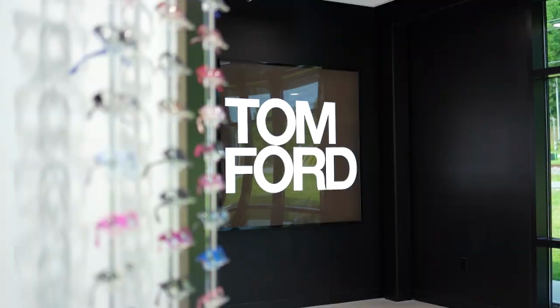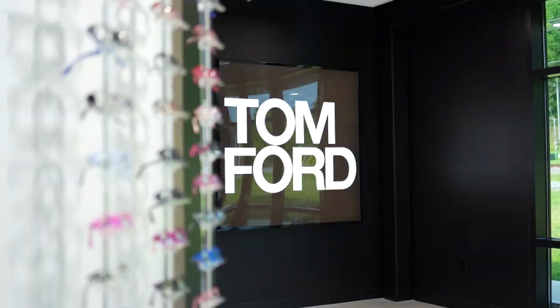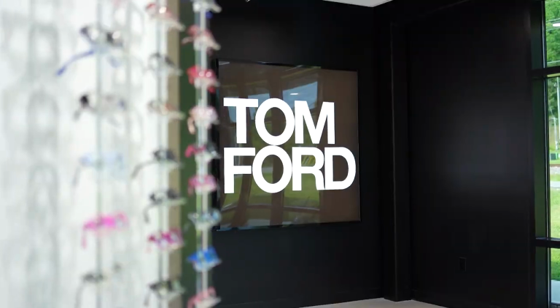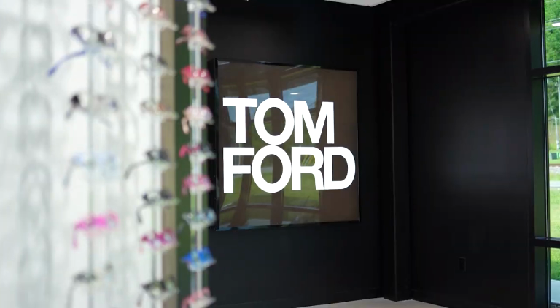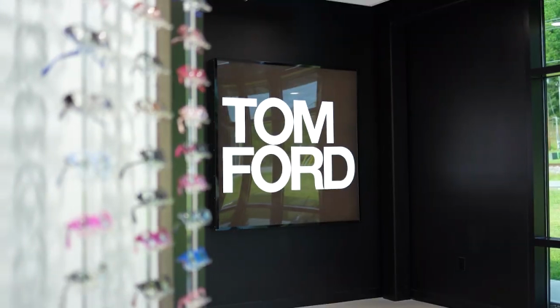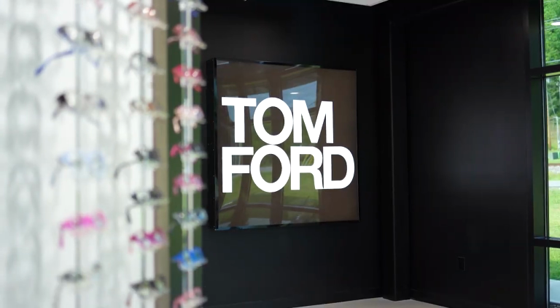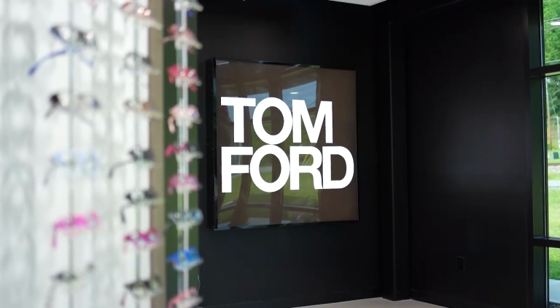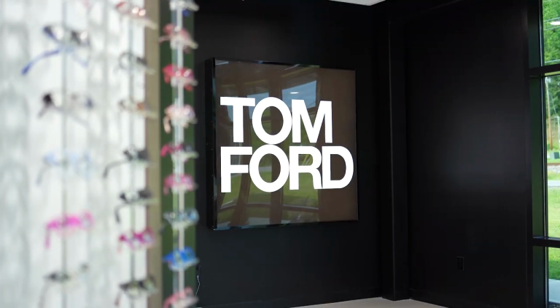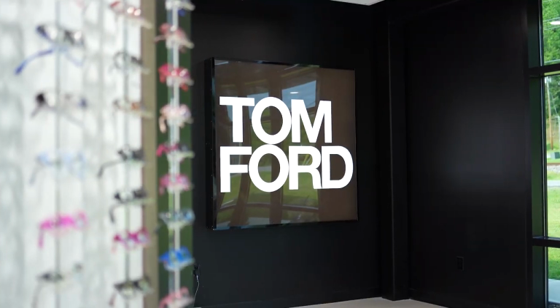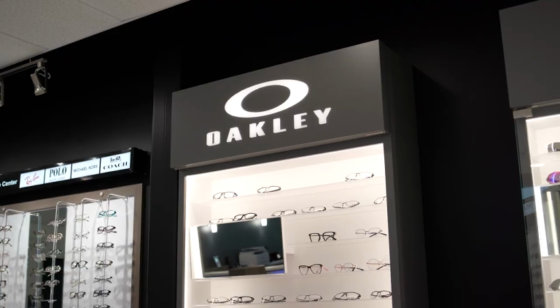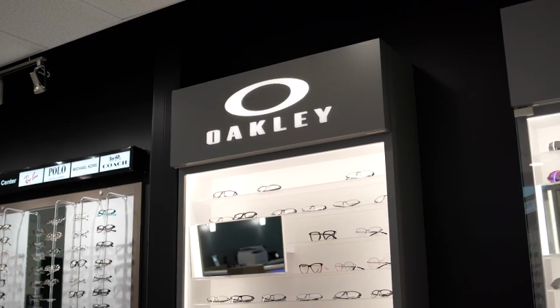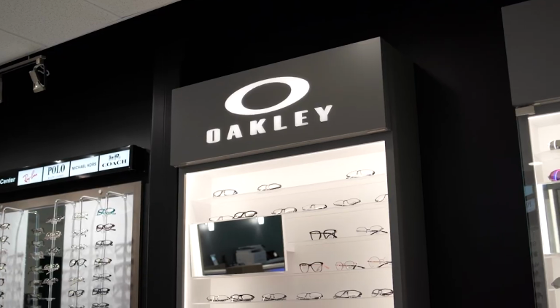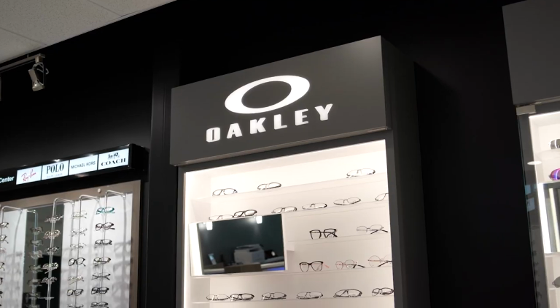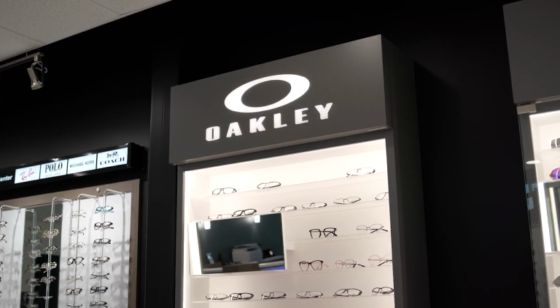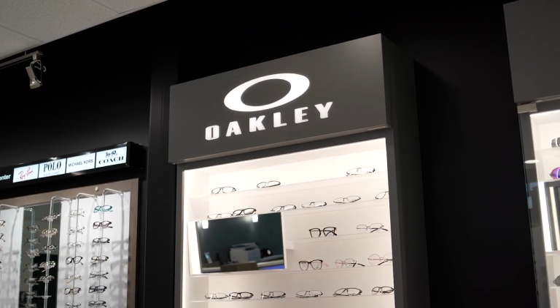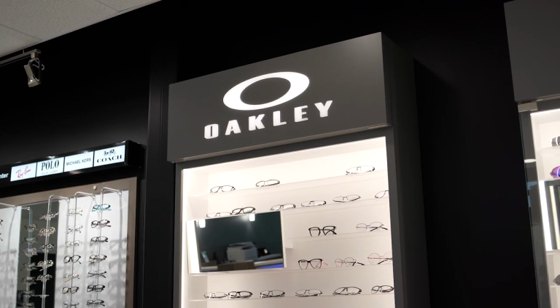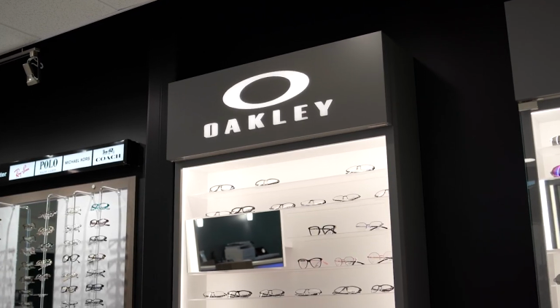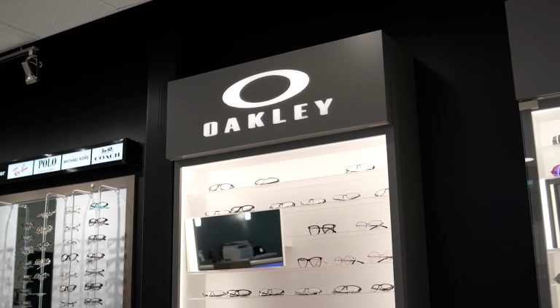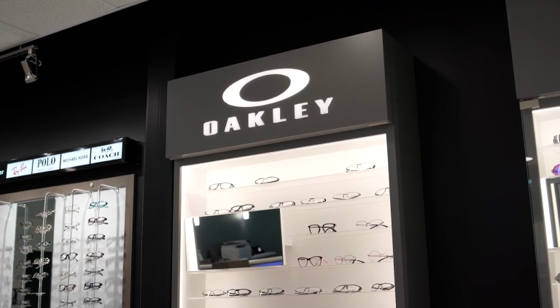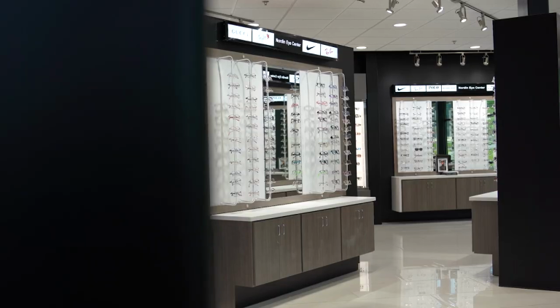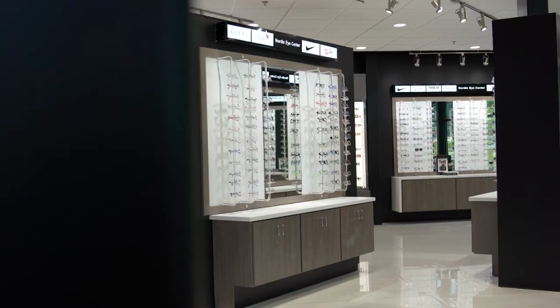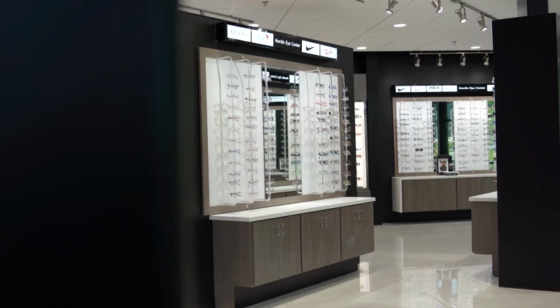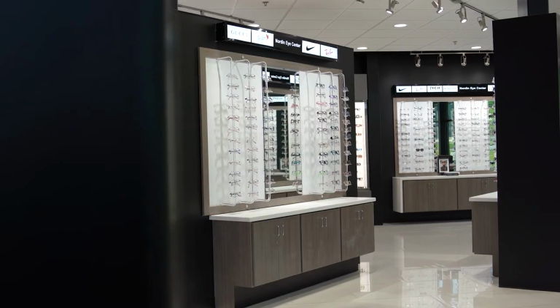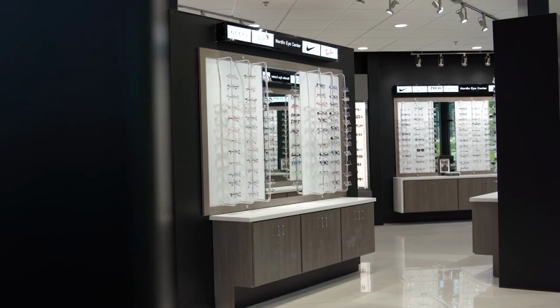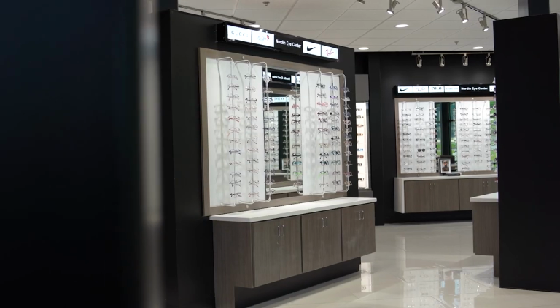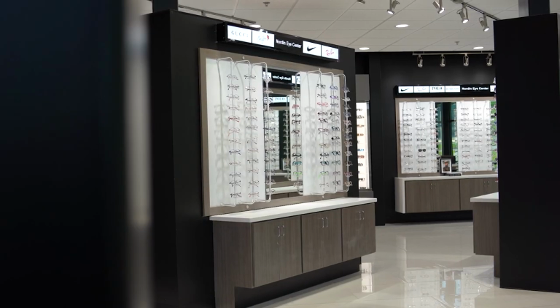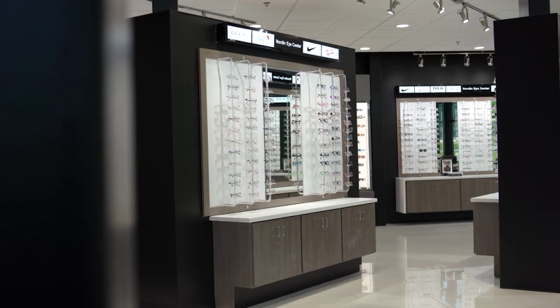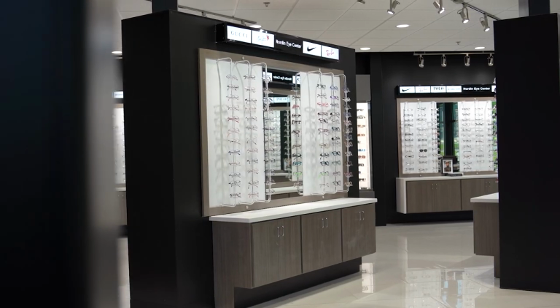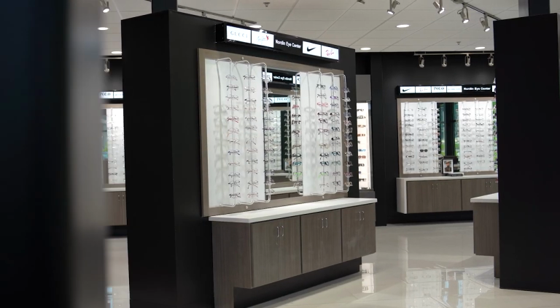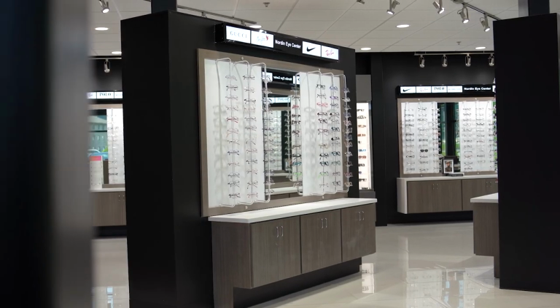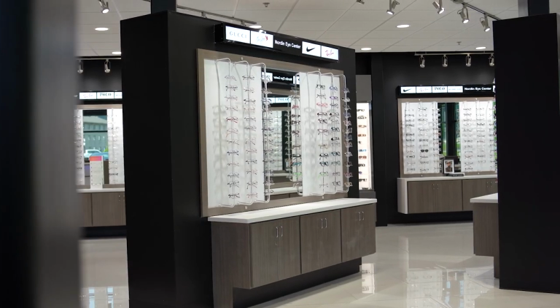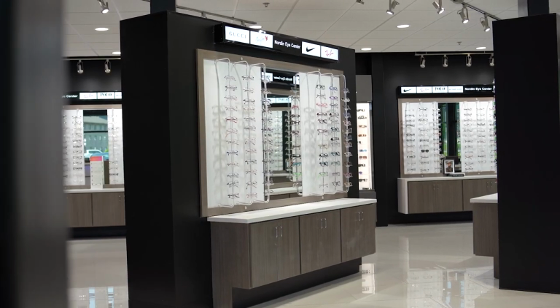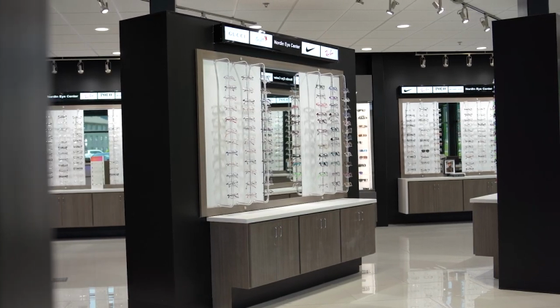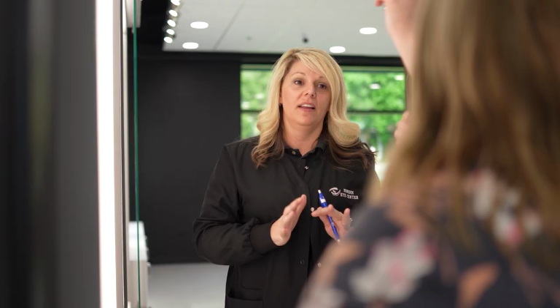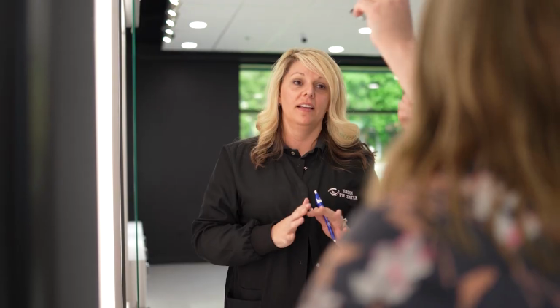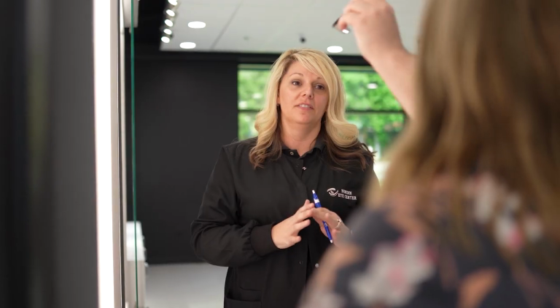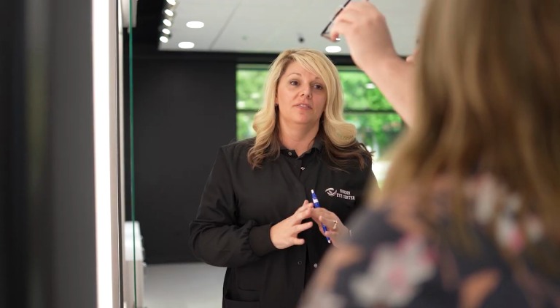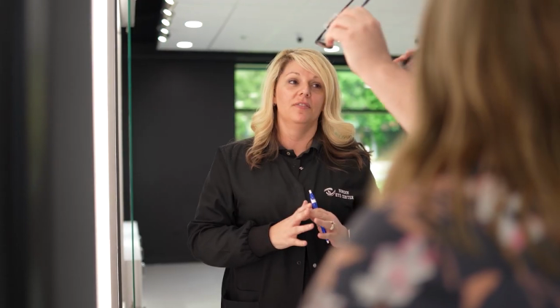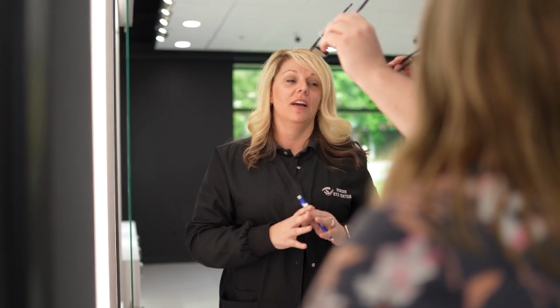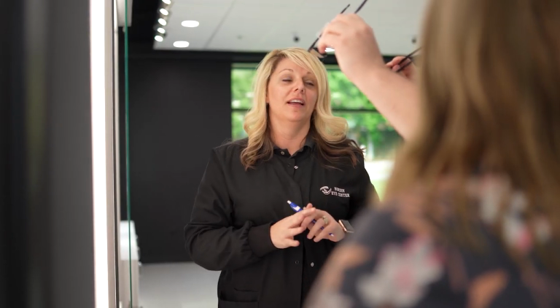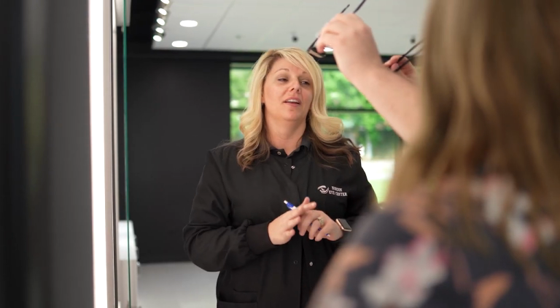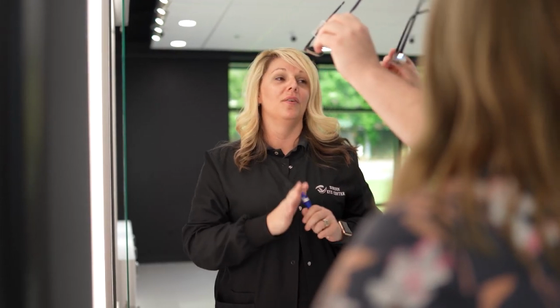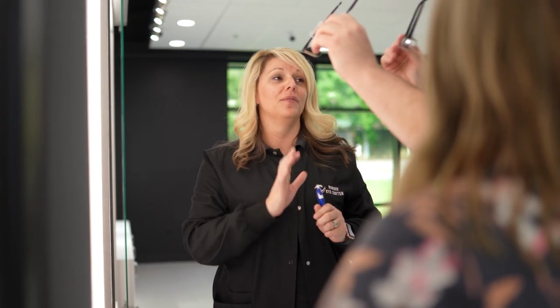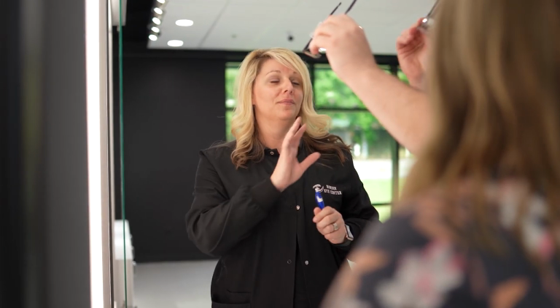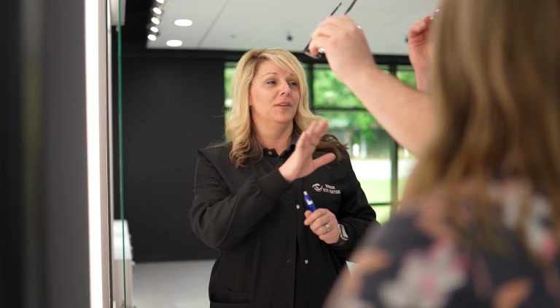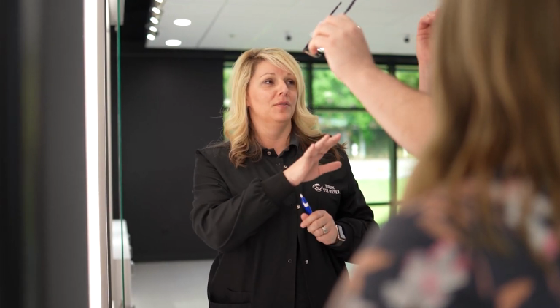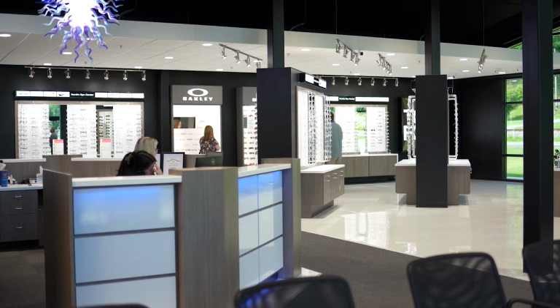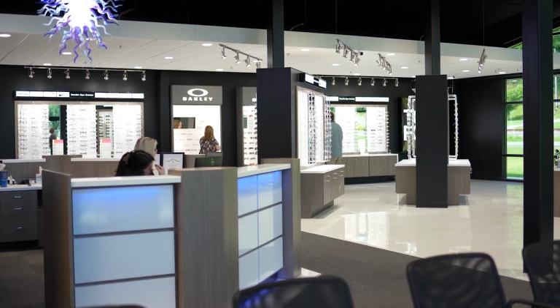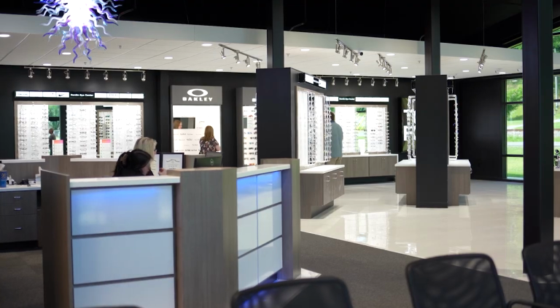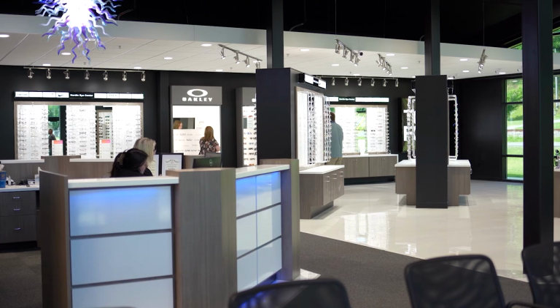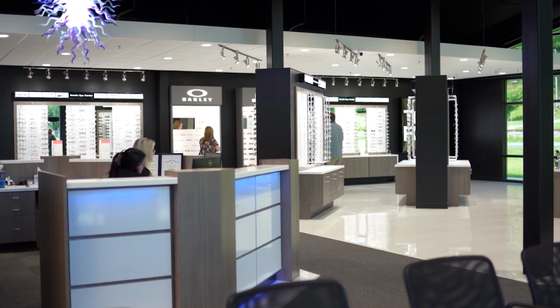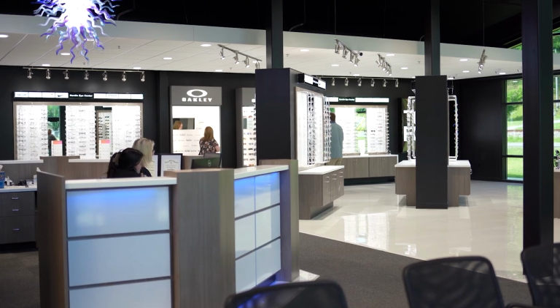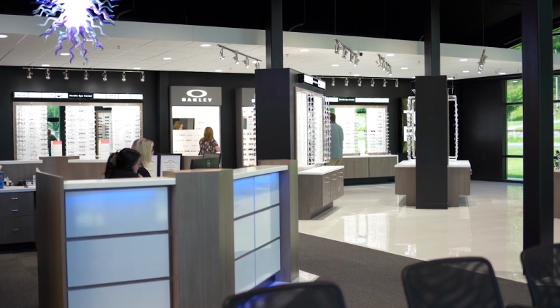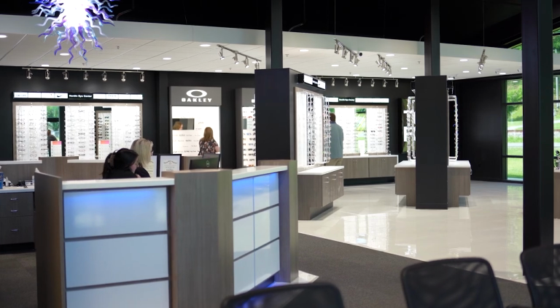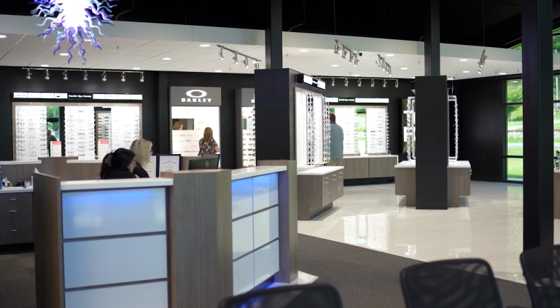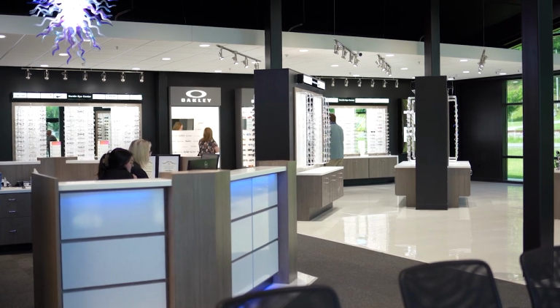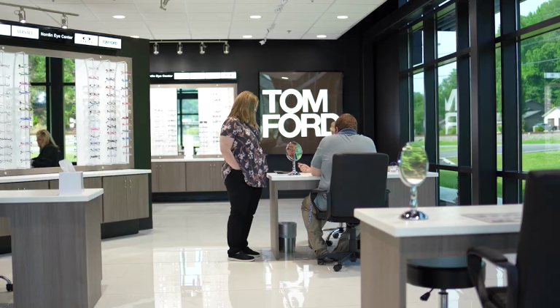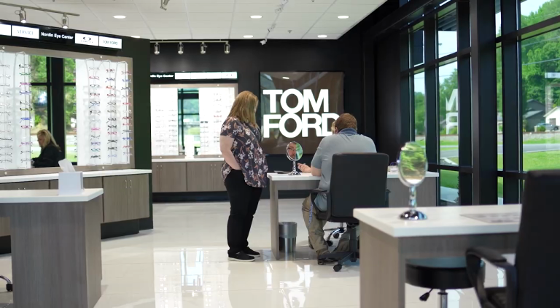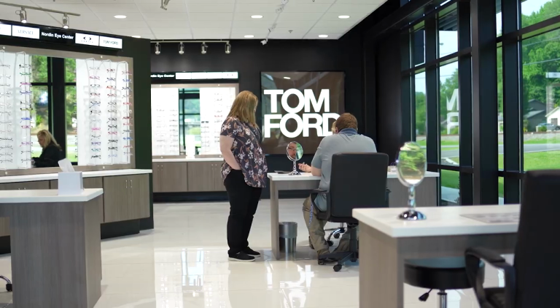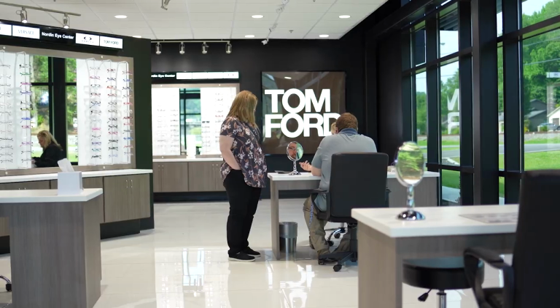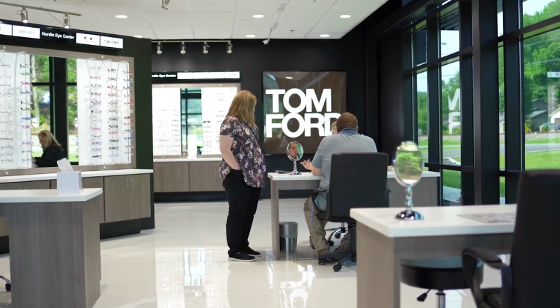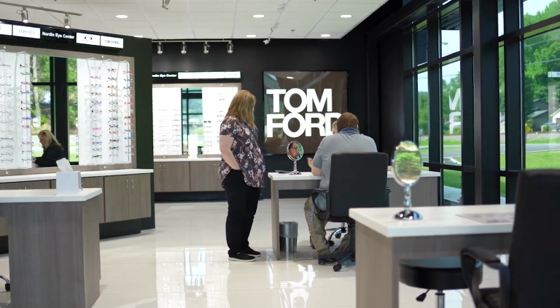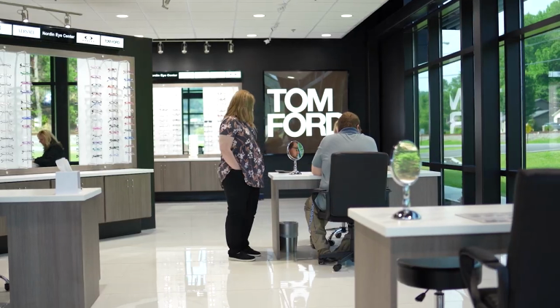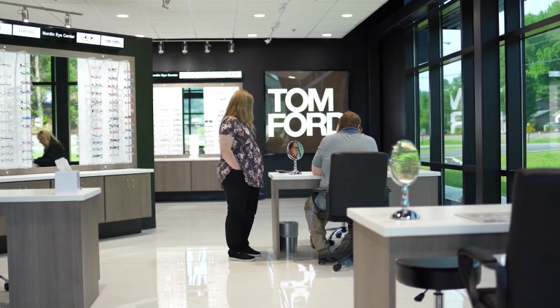Choose from top designer frames from Oakley, Ray-Ban, Nike, and more. We accept Medicaid and Medicare, plus most insurances are accepted.